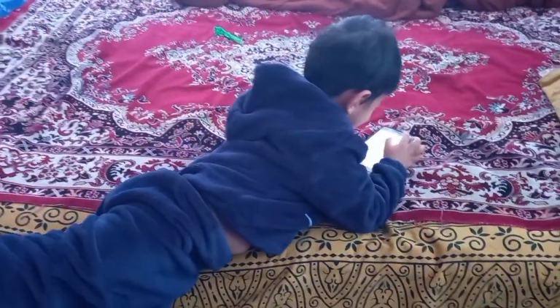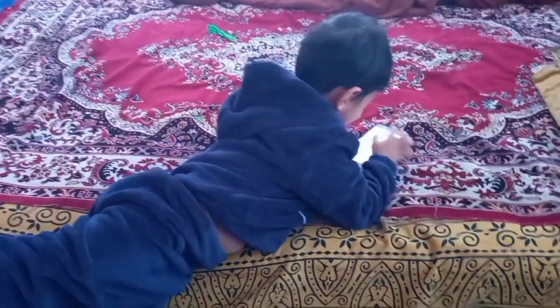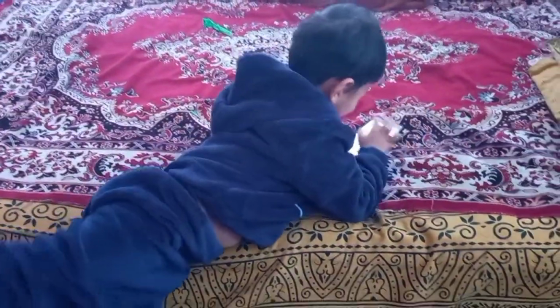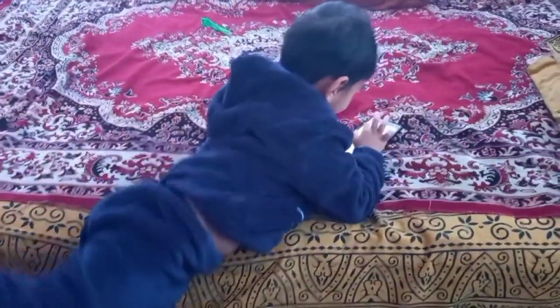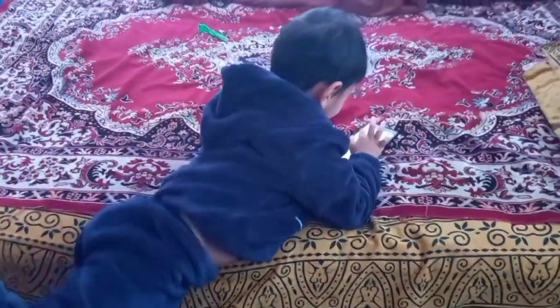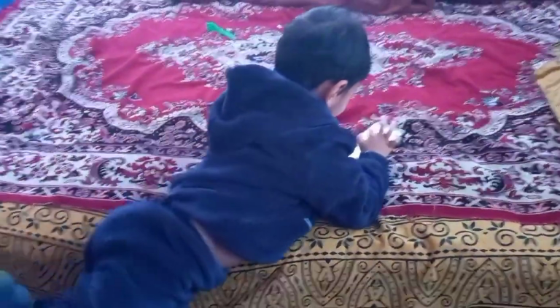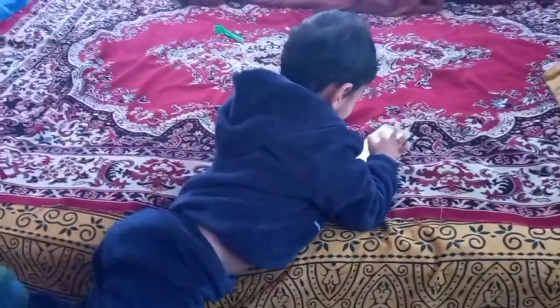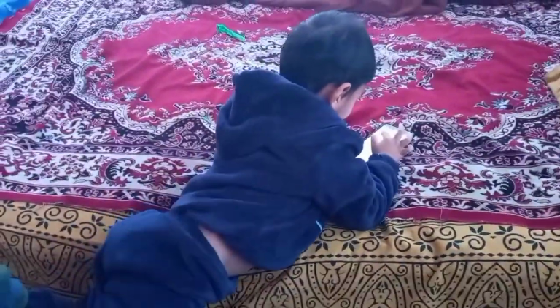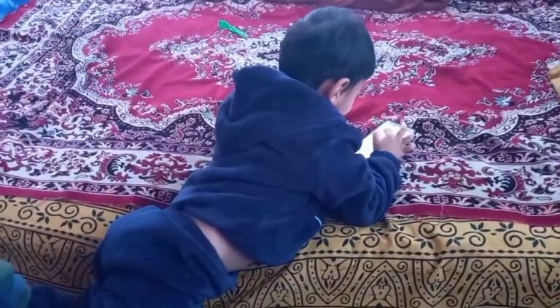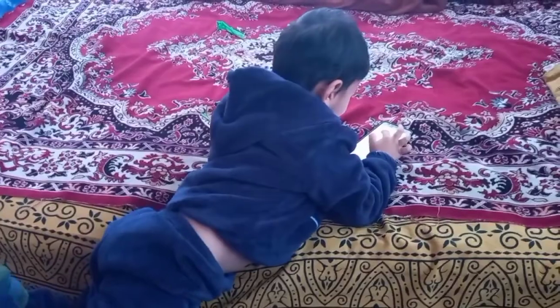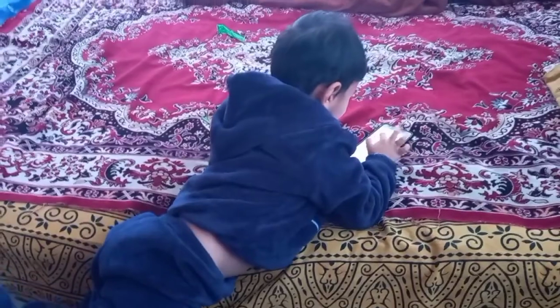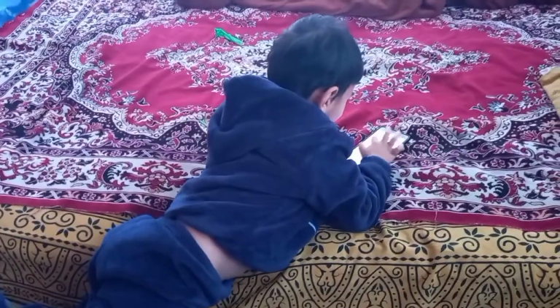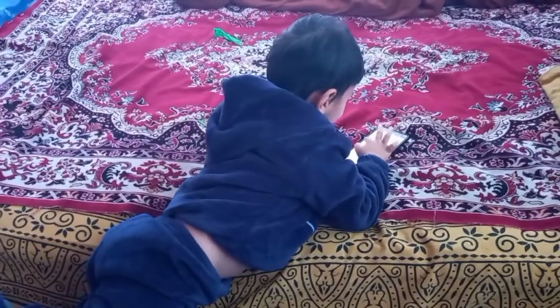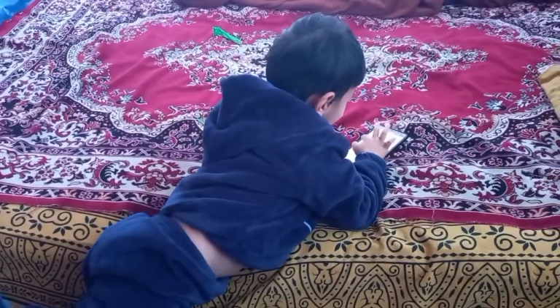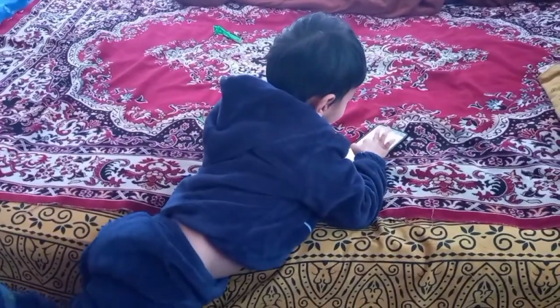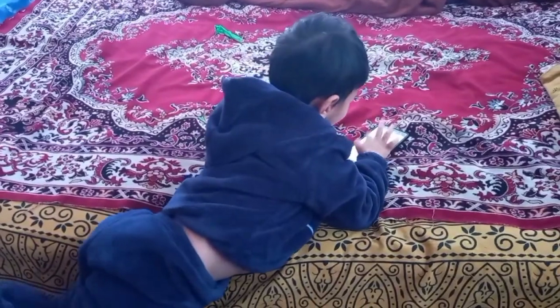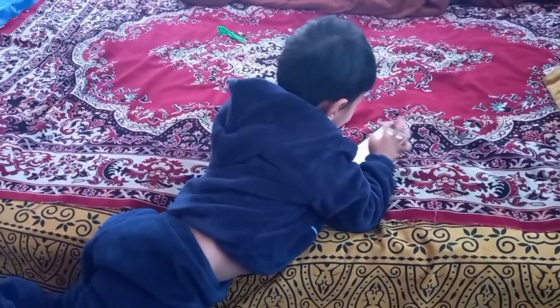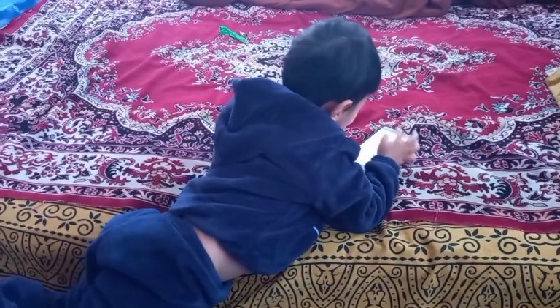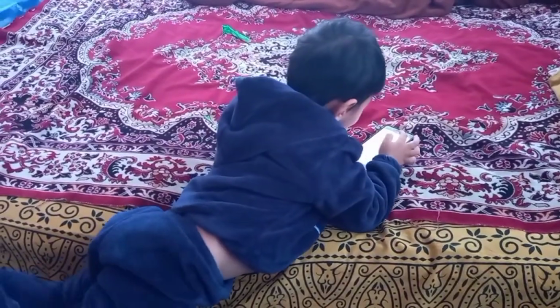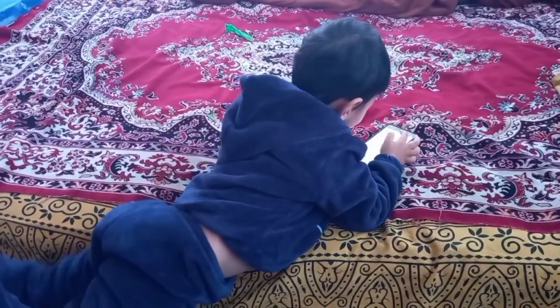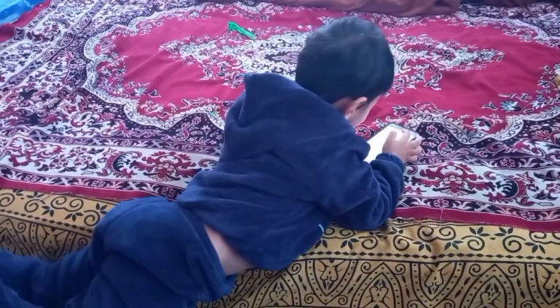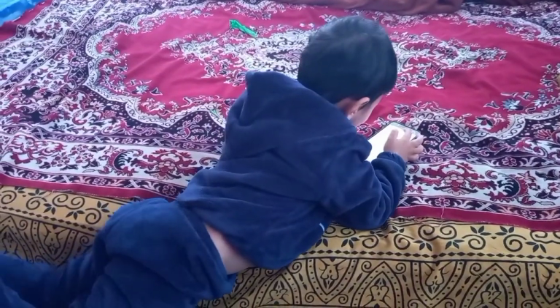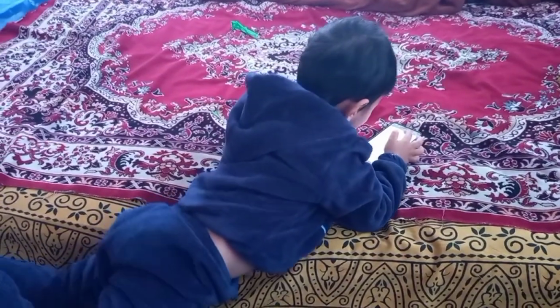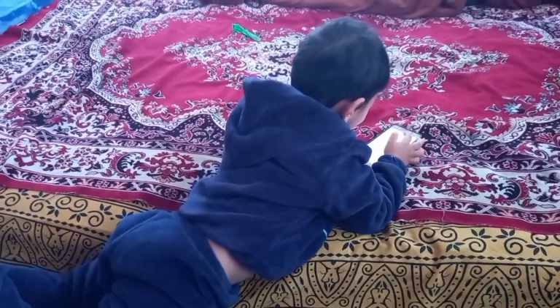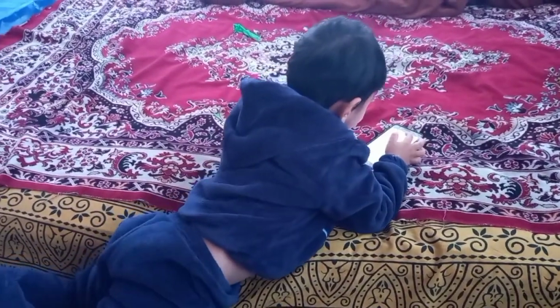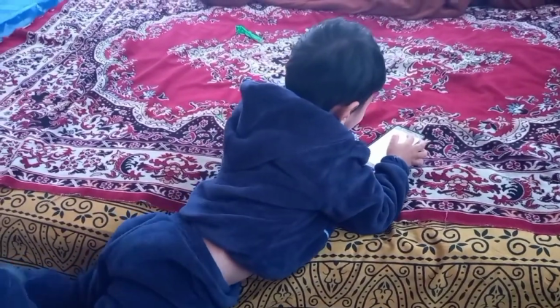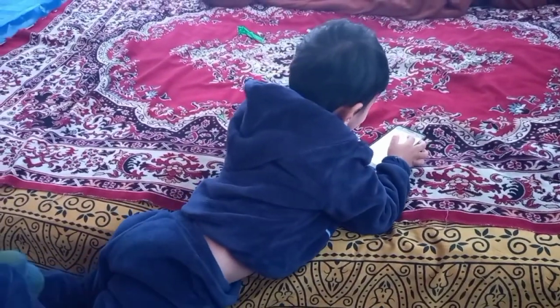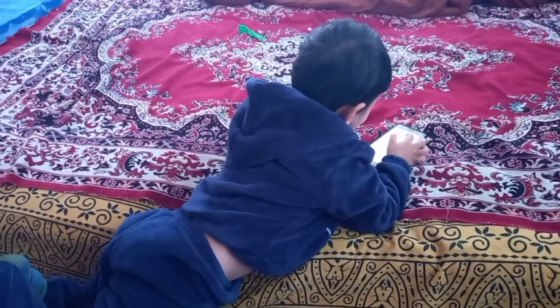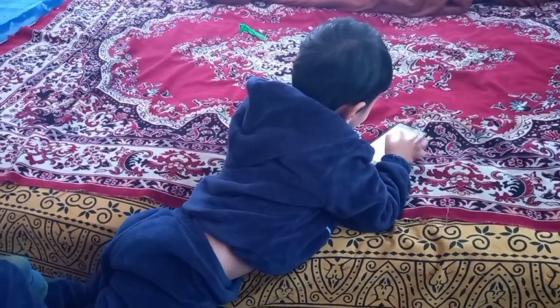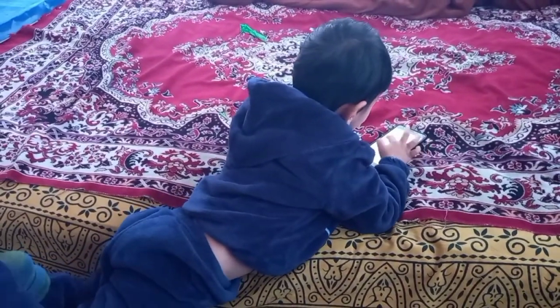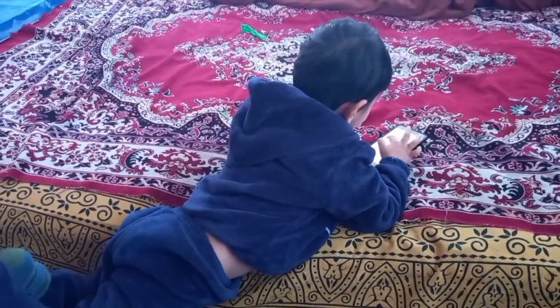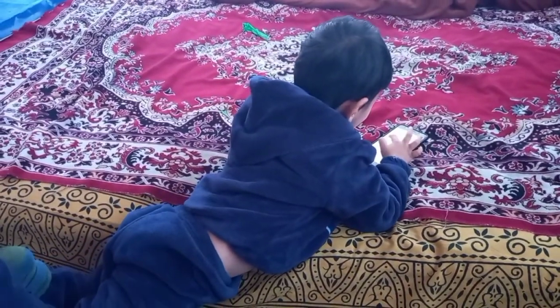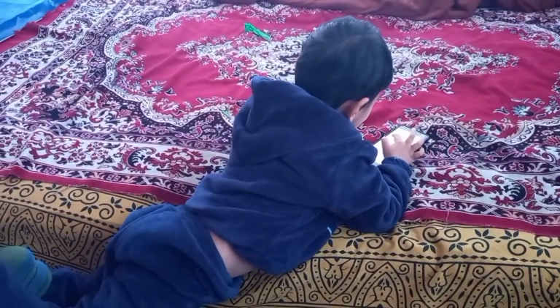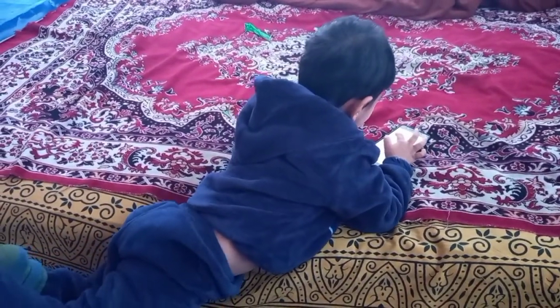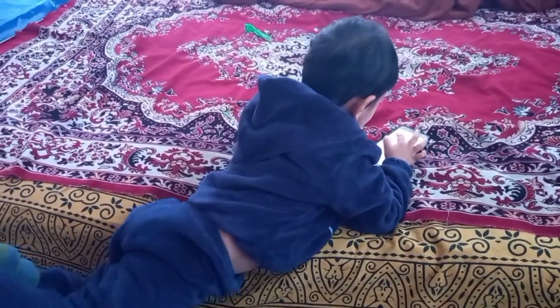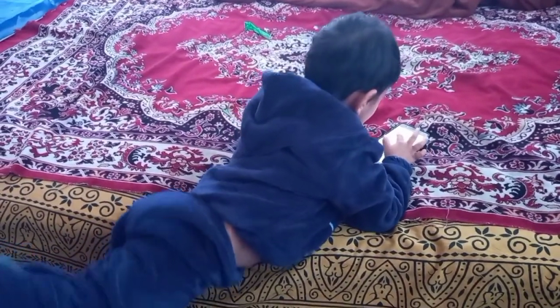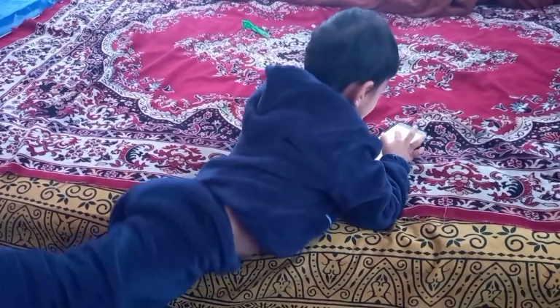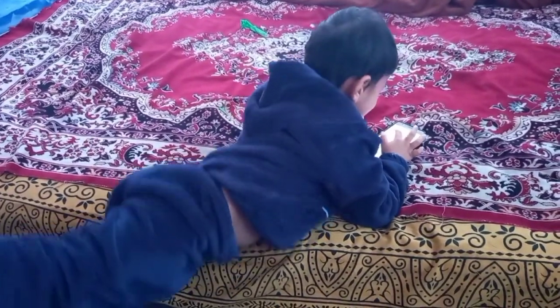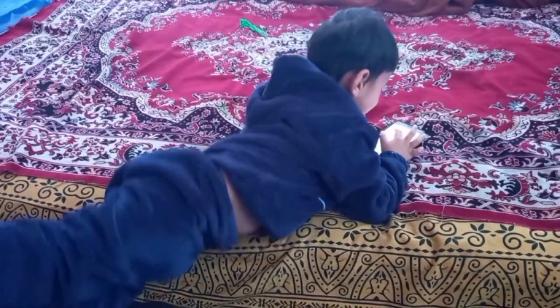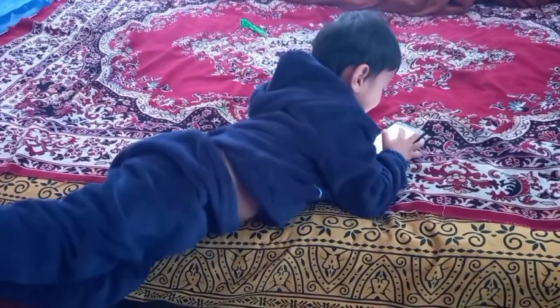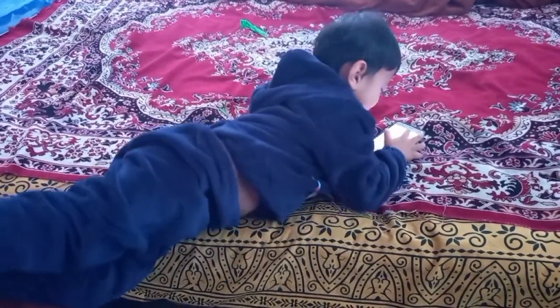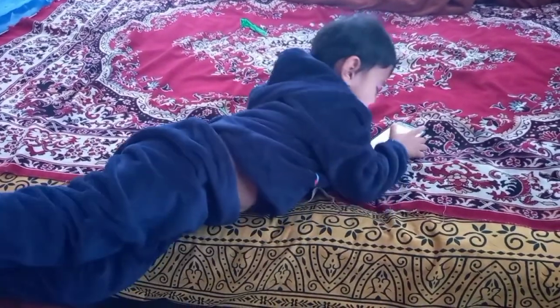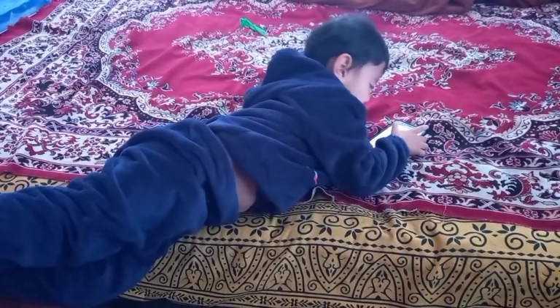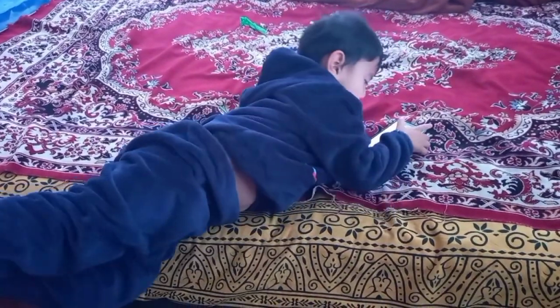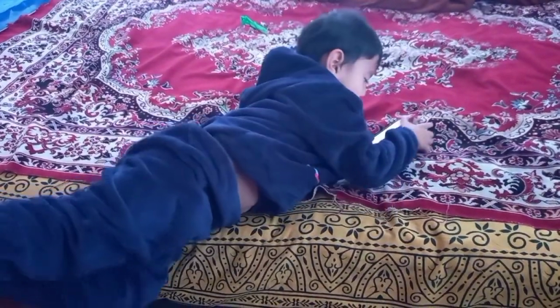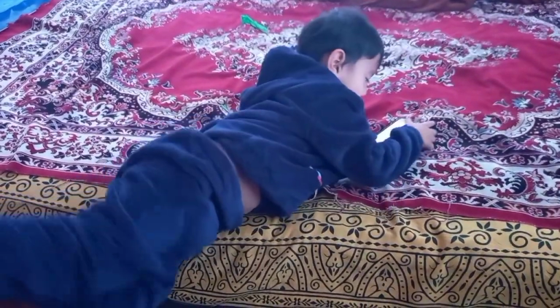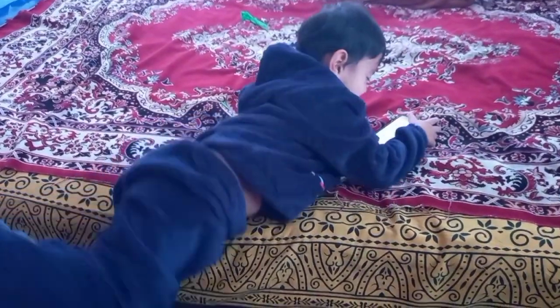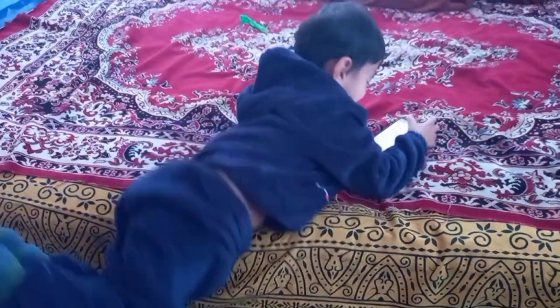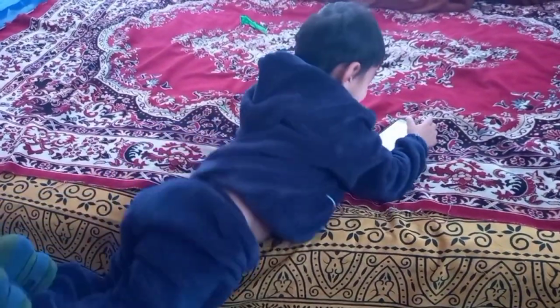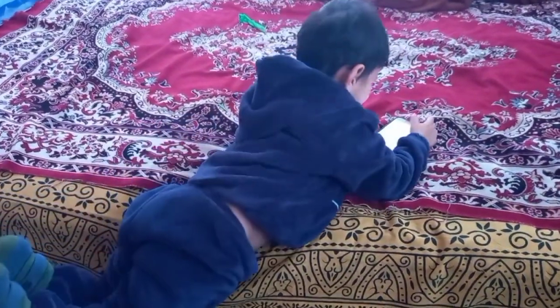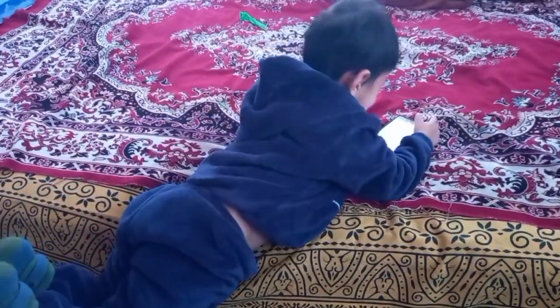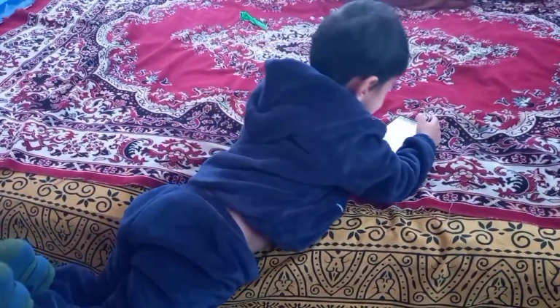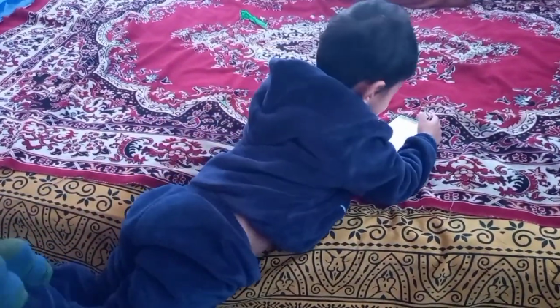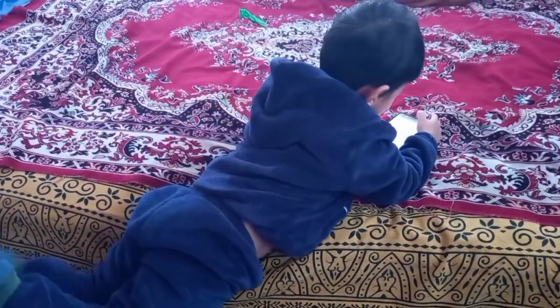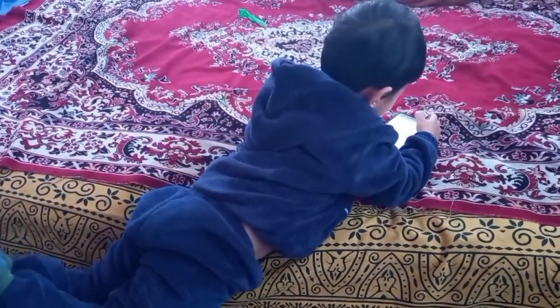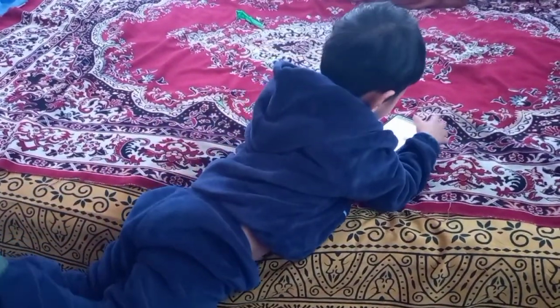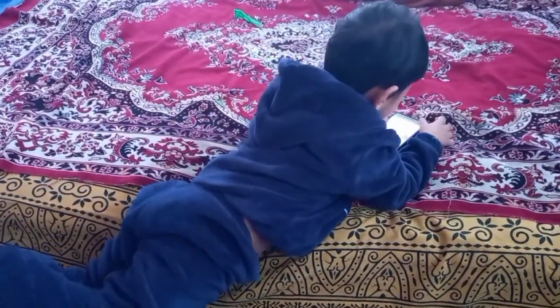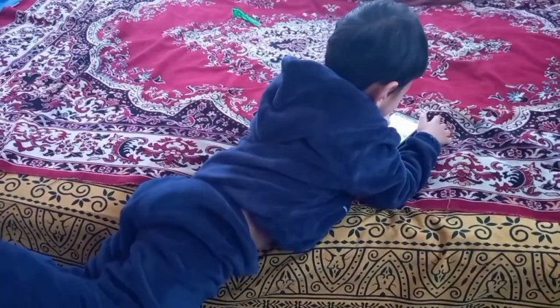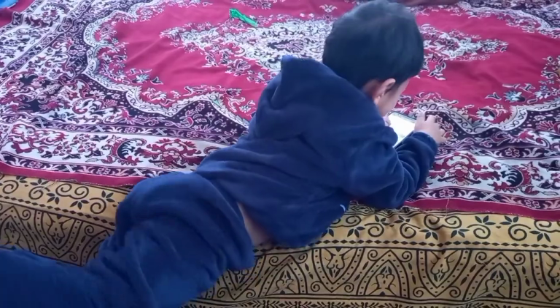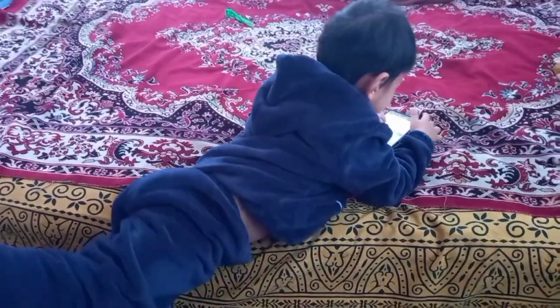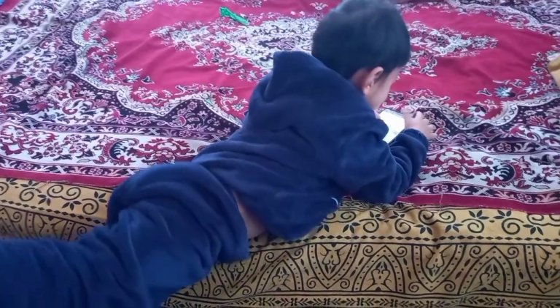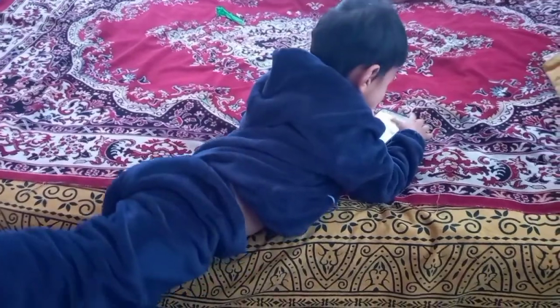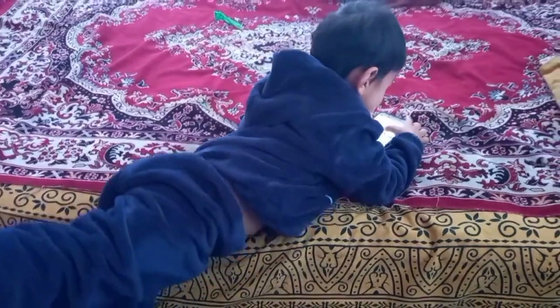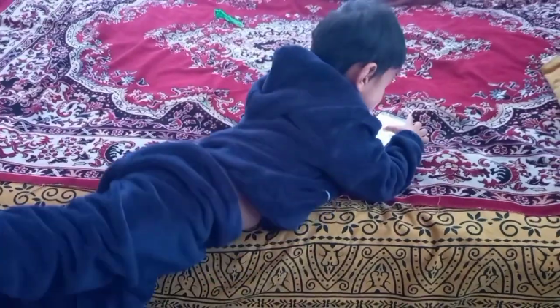Ann likes to study. Isn't it, Ann? Yes, really. Okay, bye-bye.